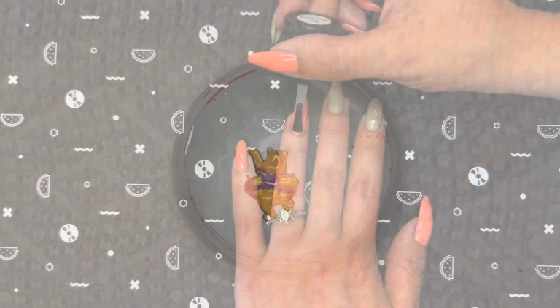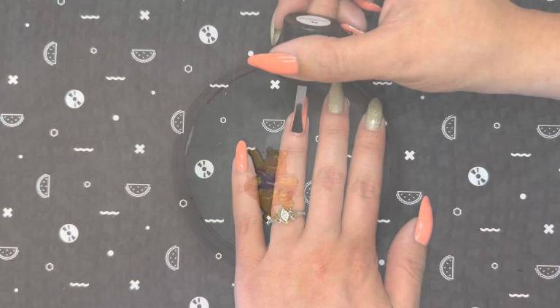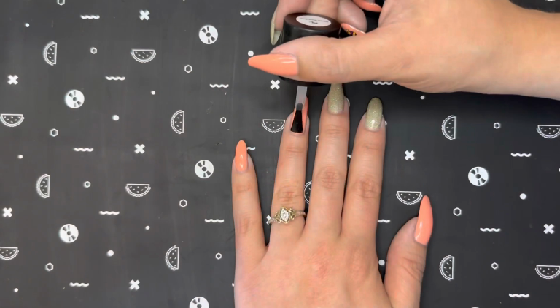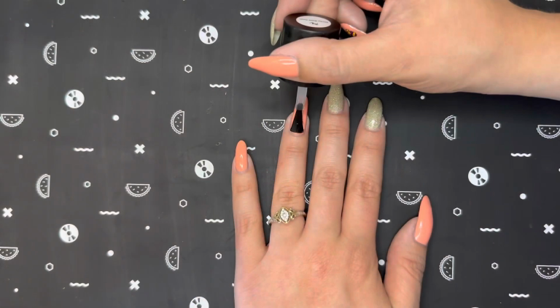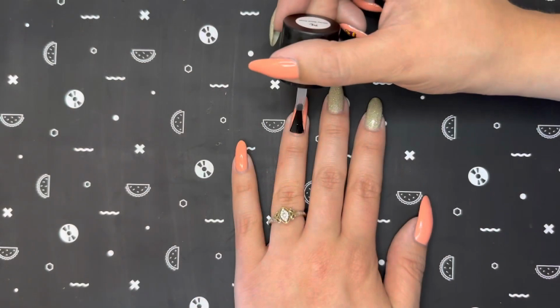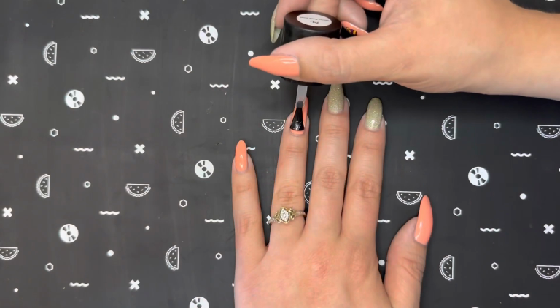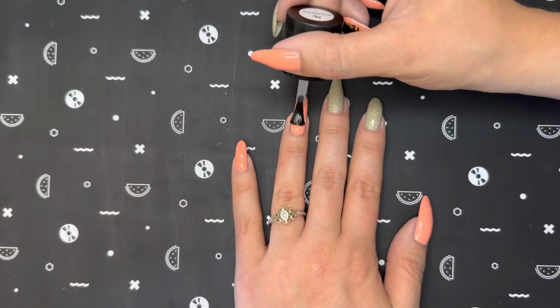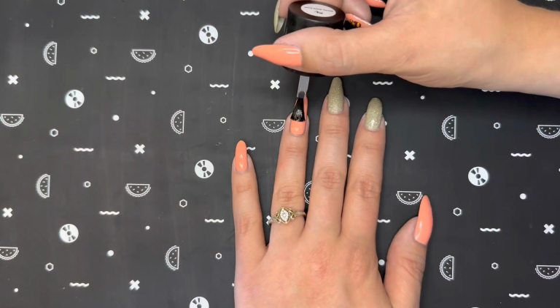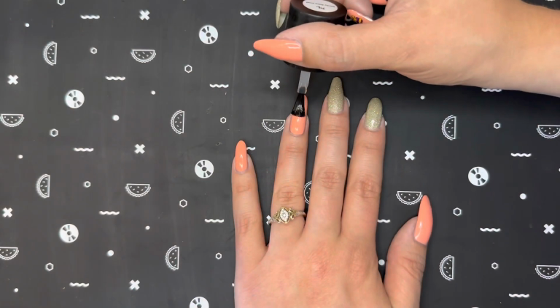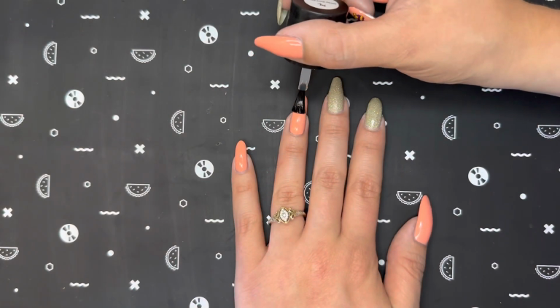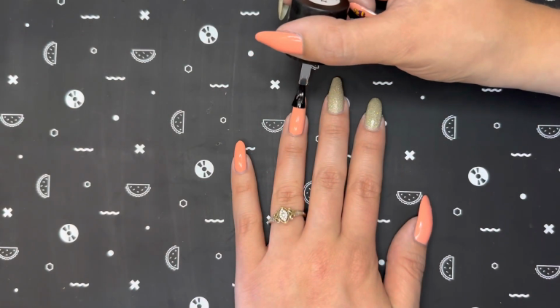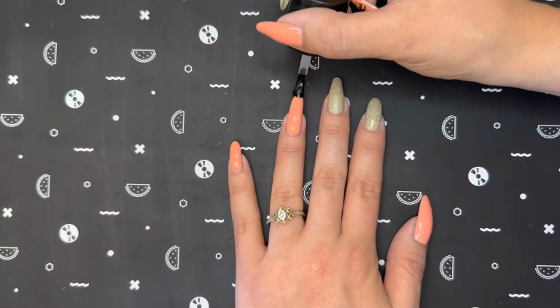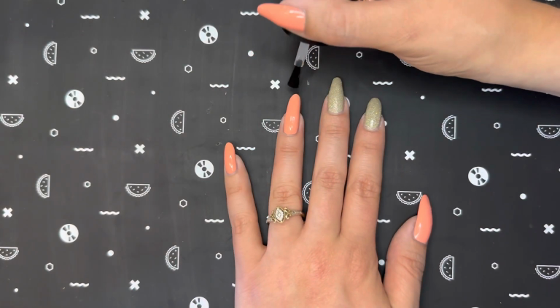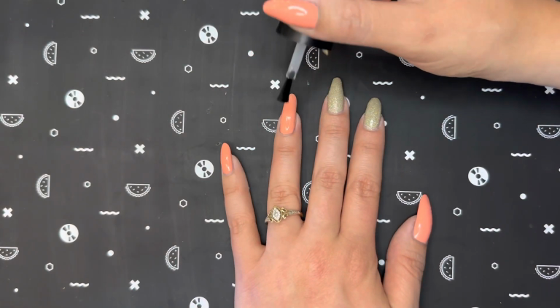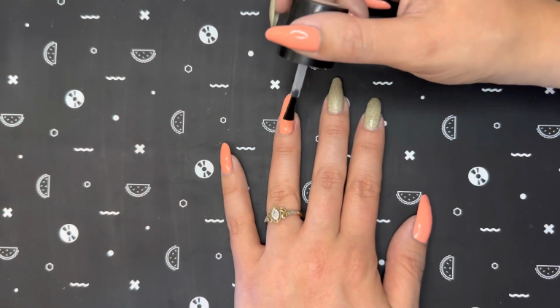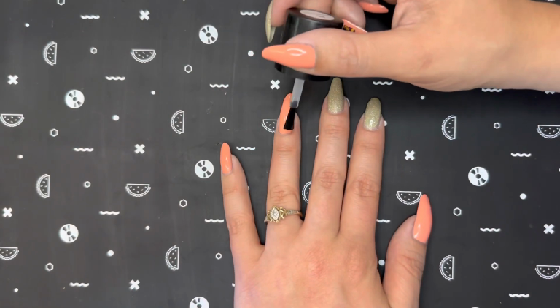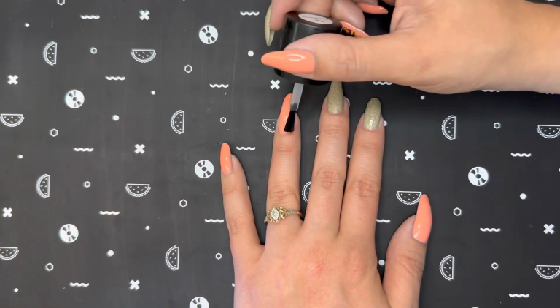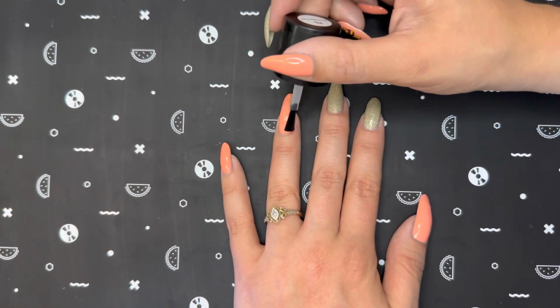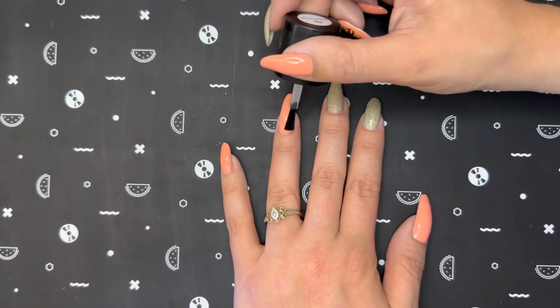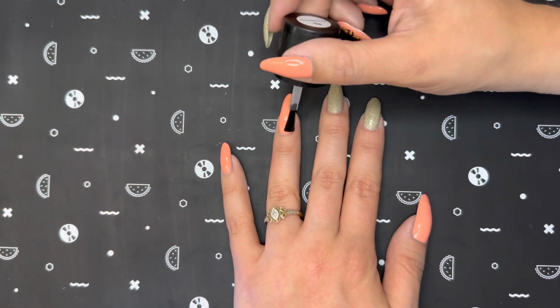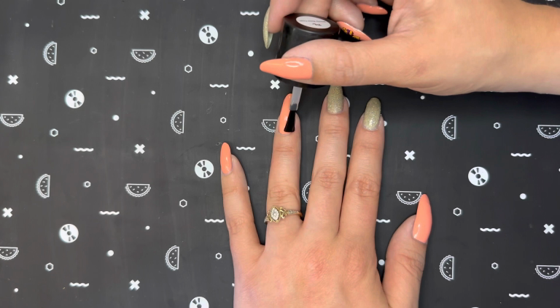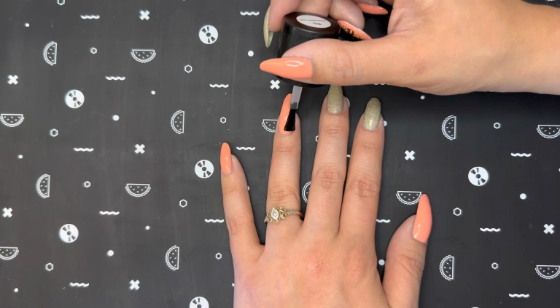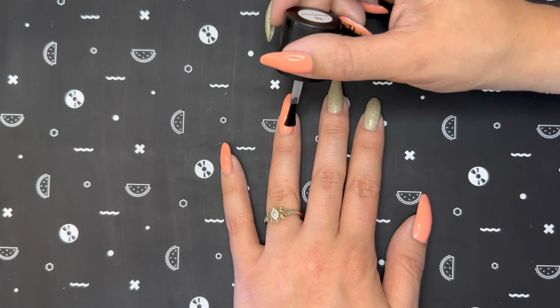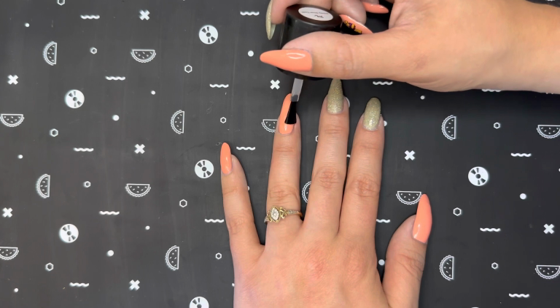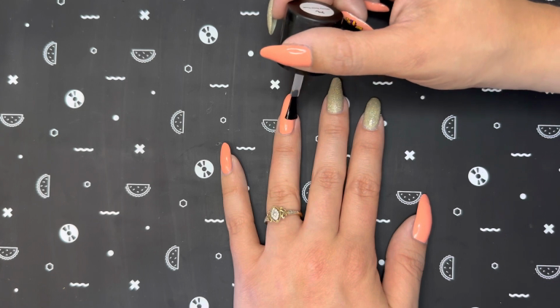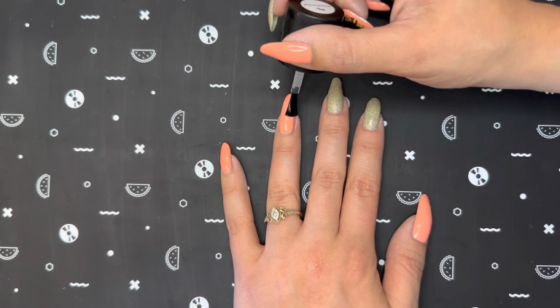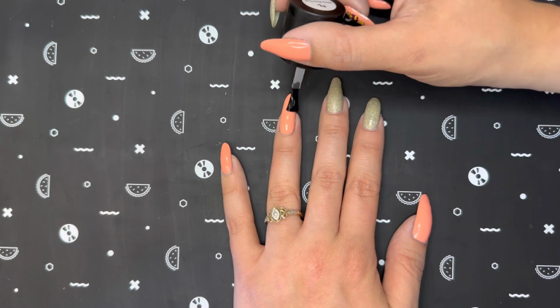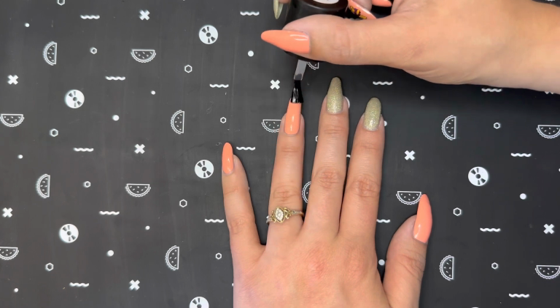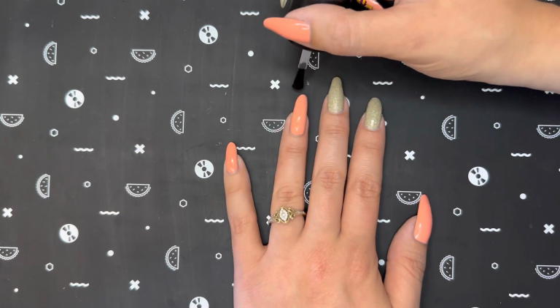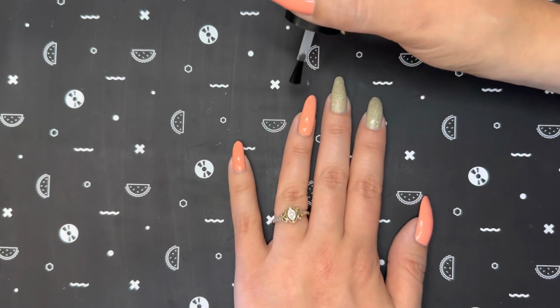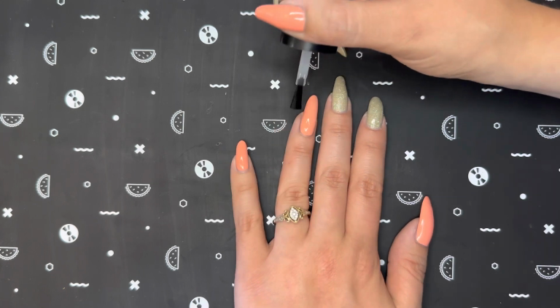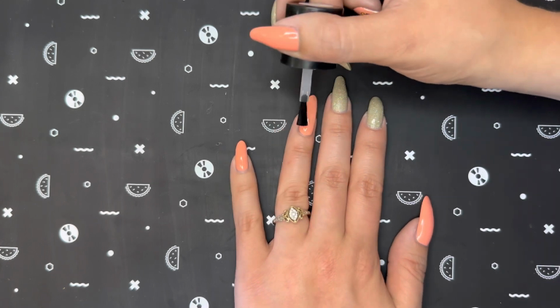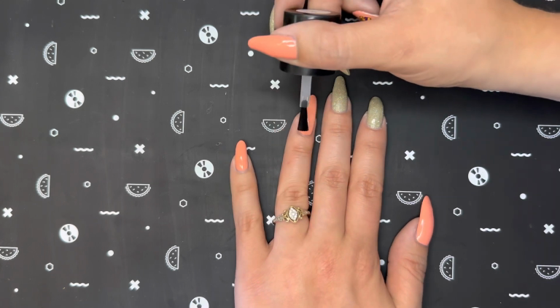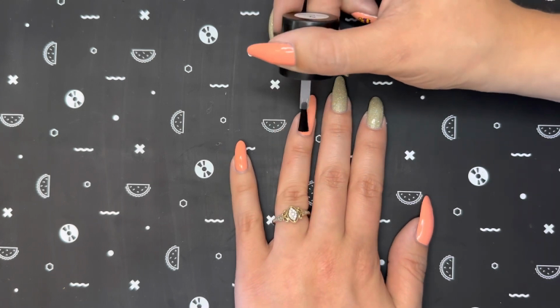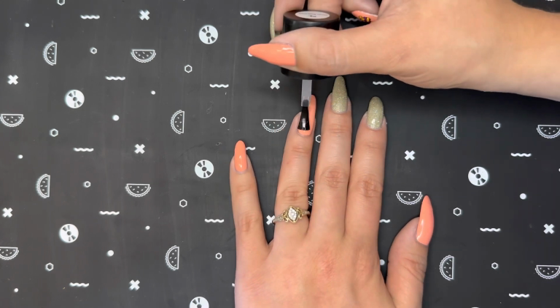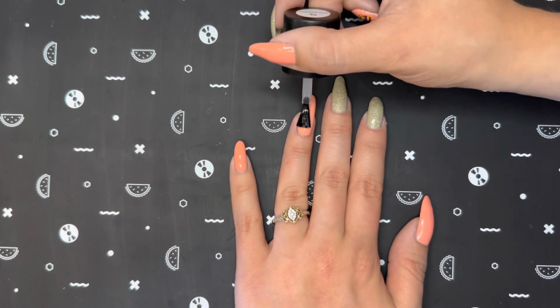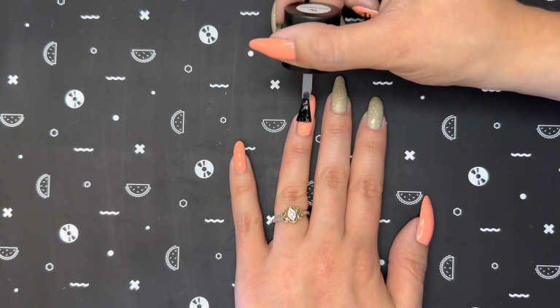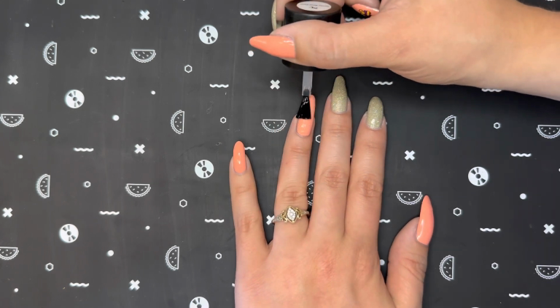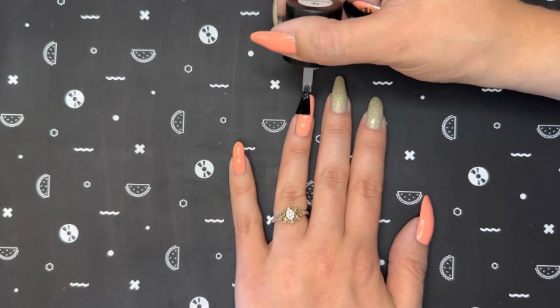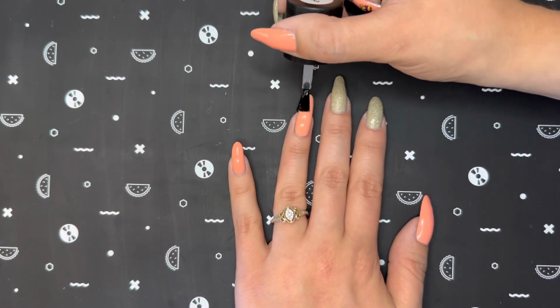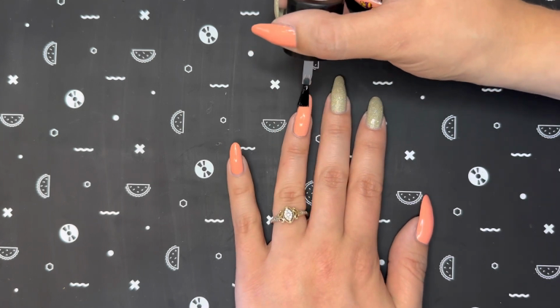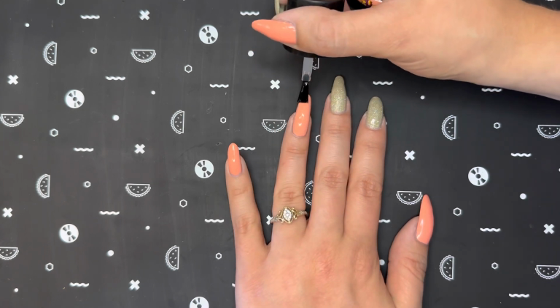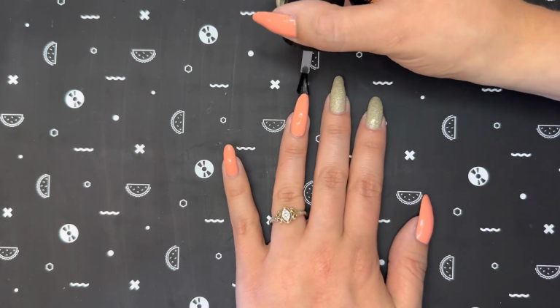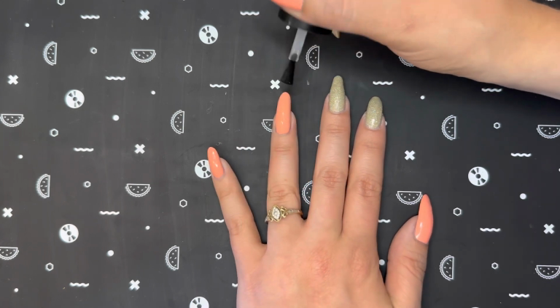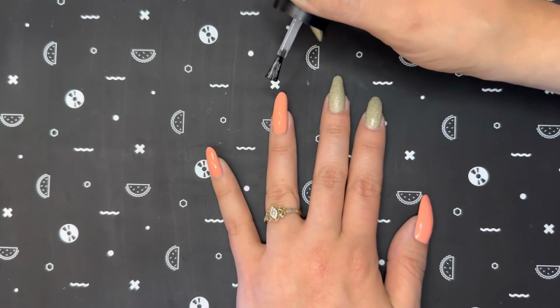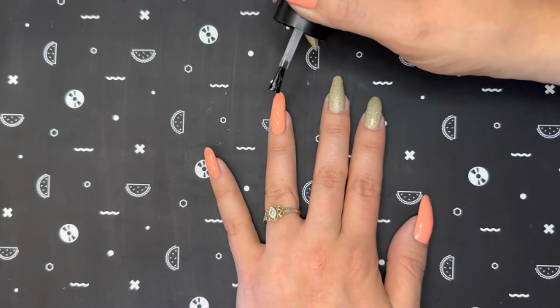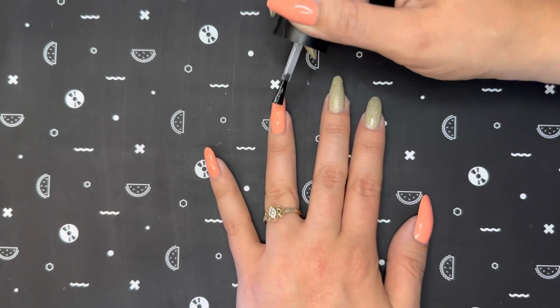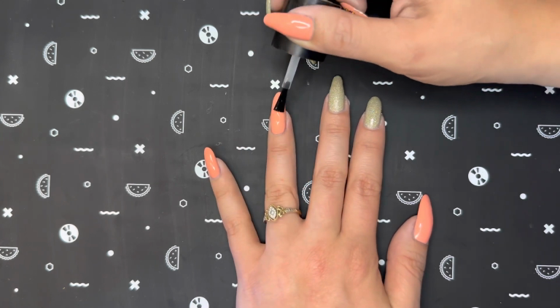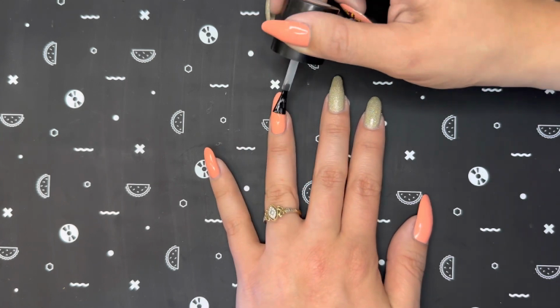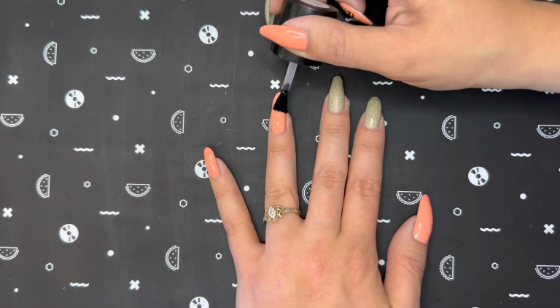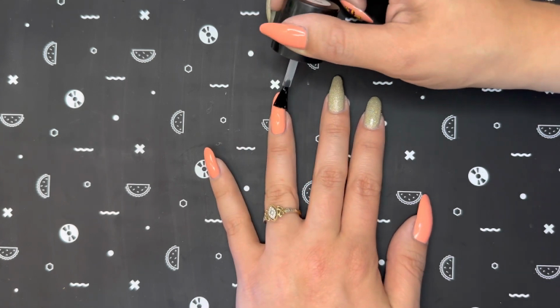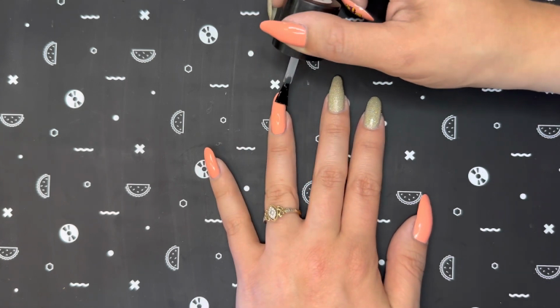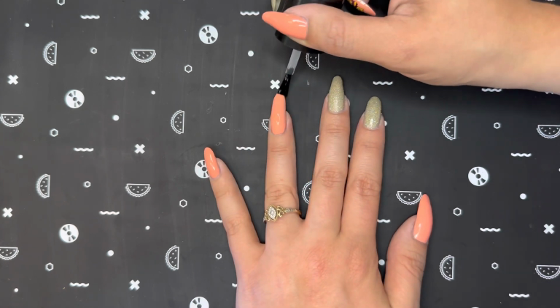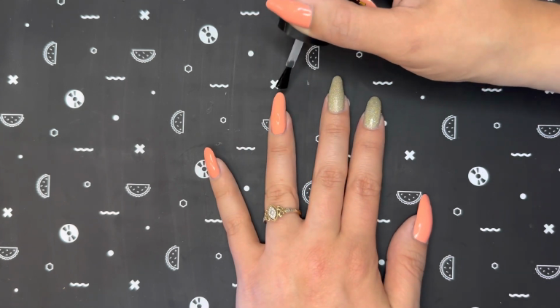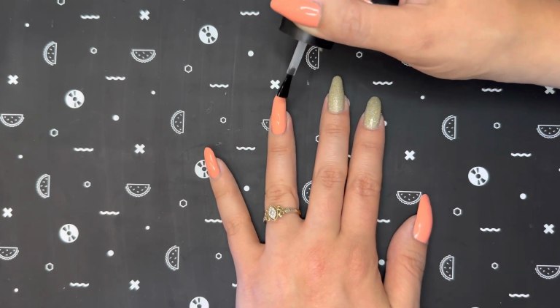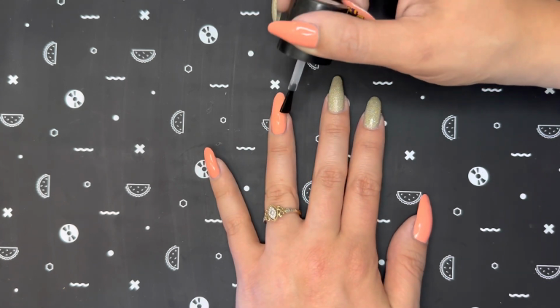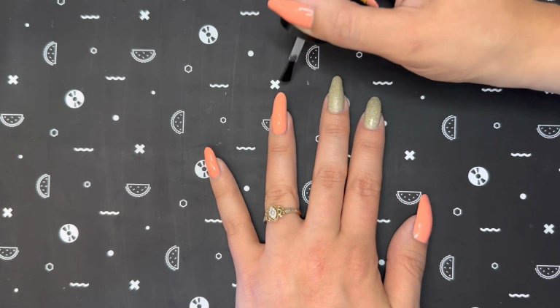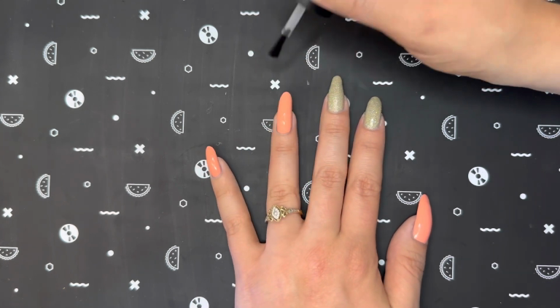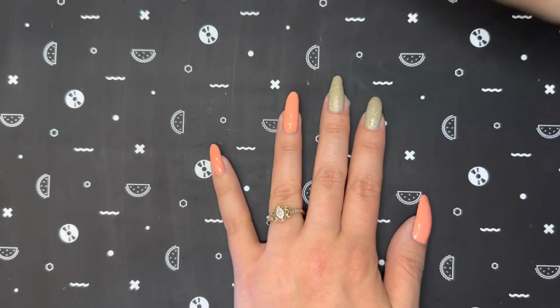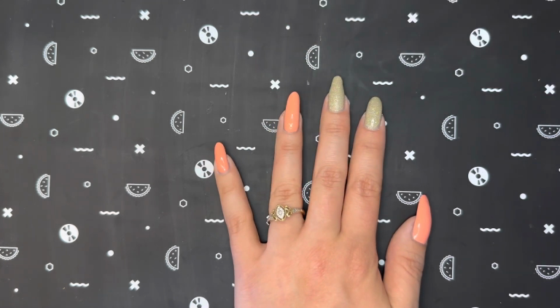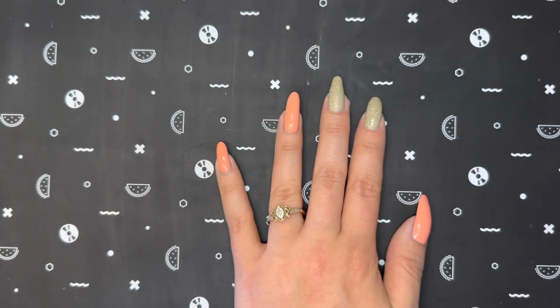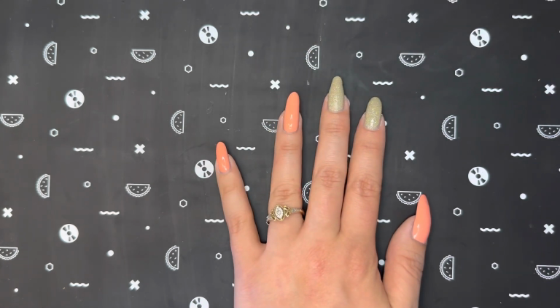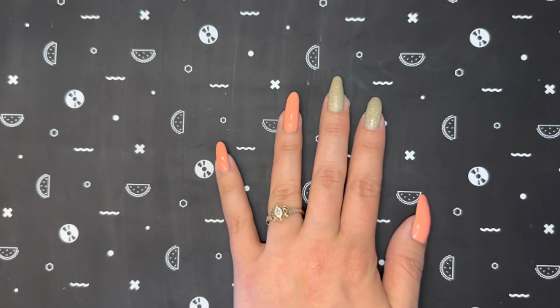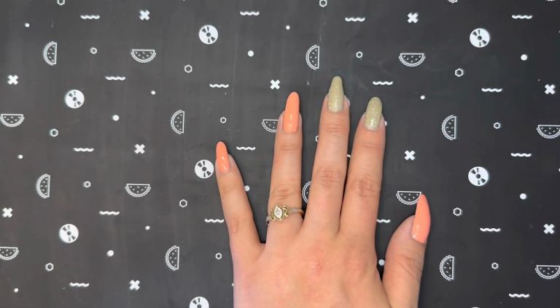While I was letting the stamp dry, I put a coat of sticky base coat on my ring finger, which is where I will be placing the stamp.